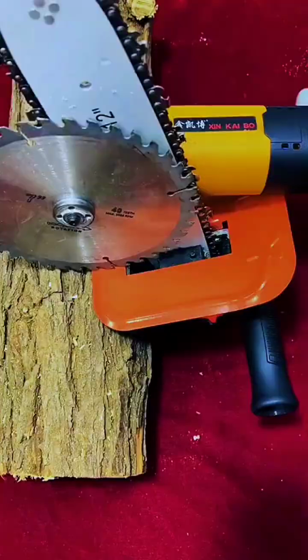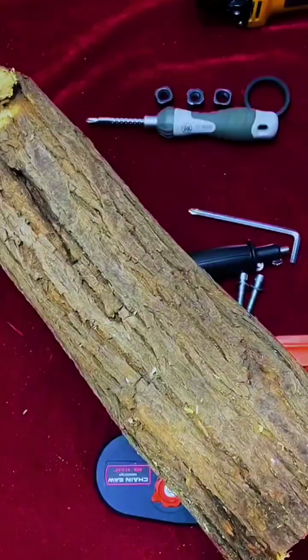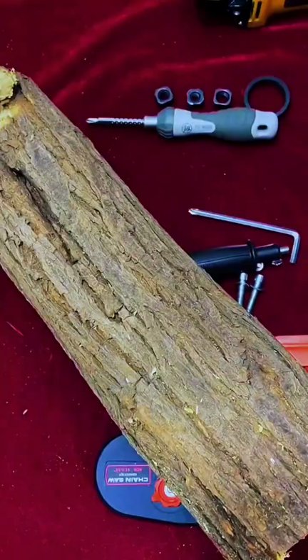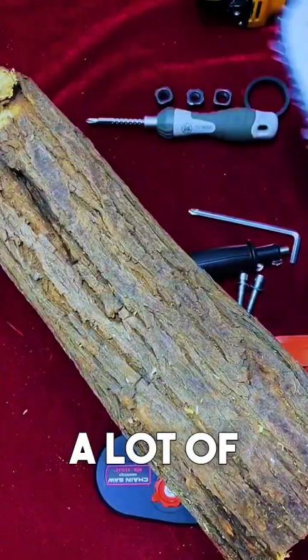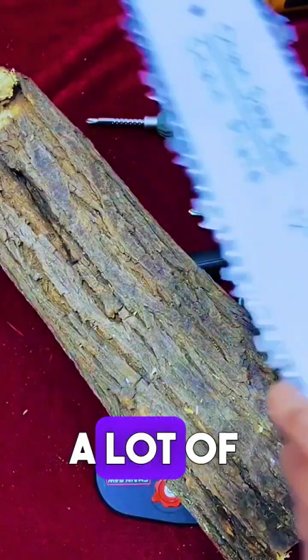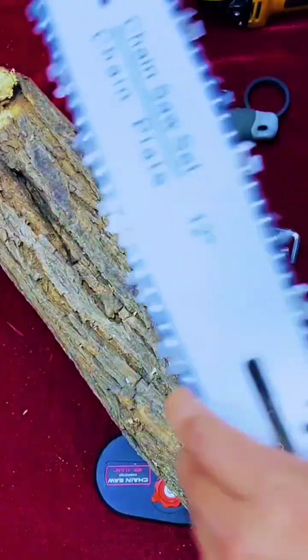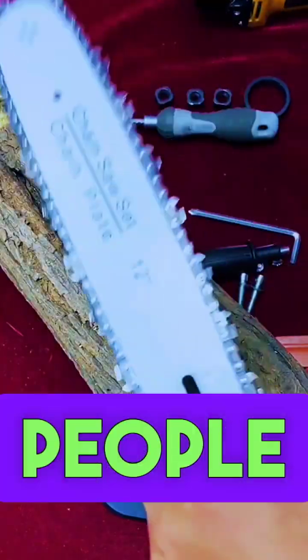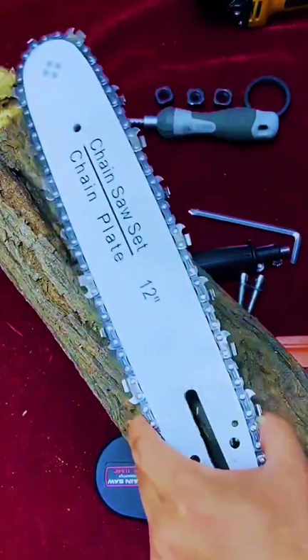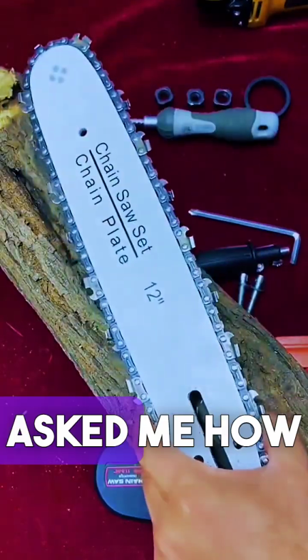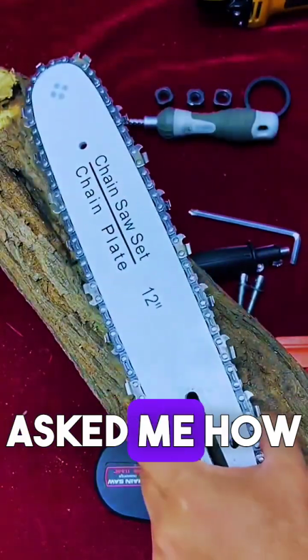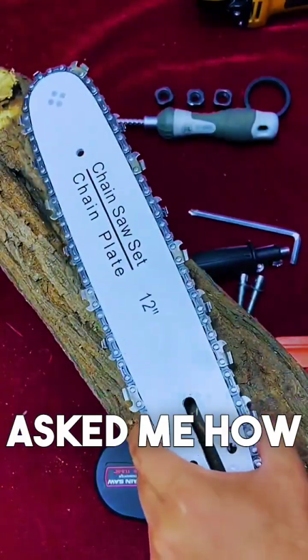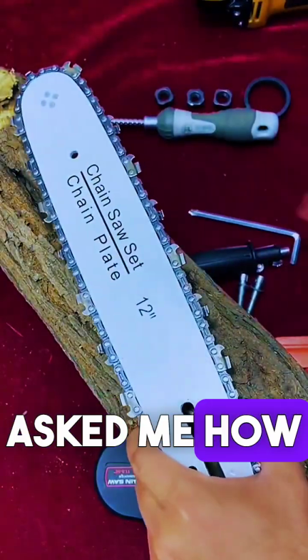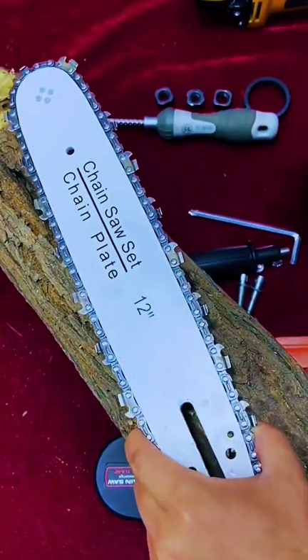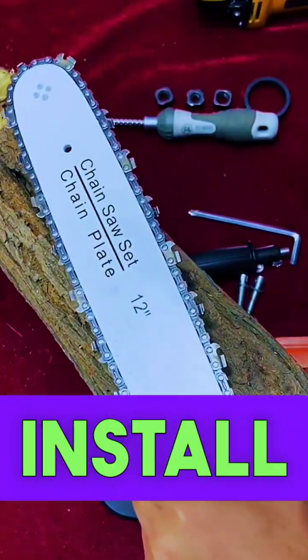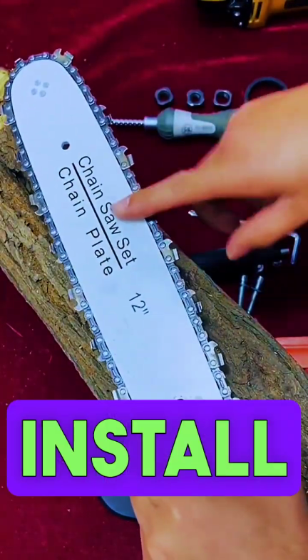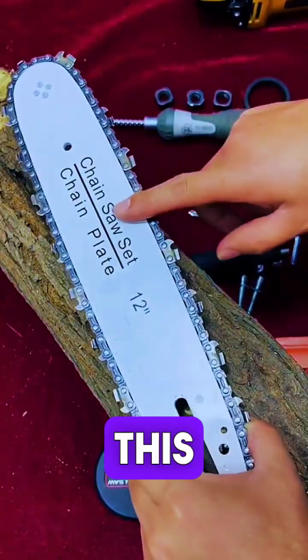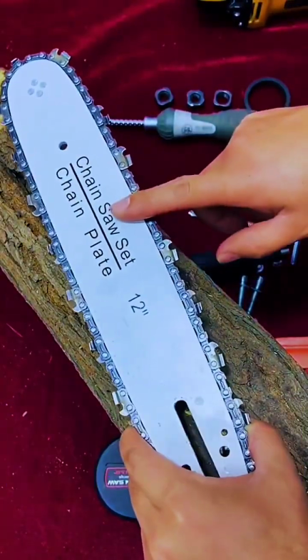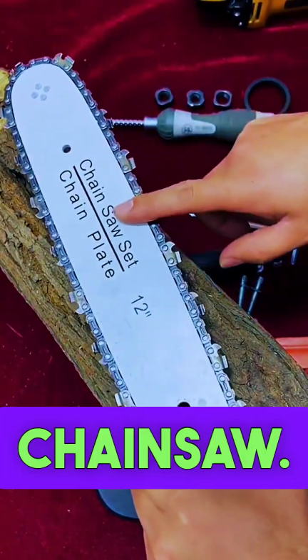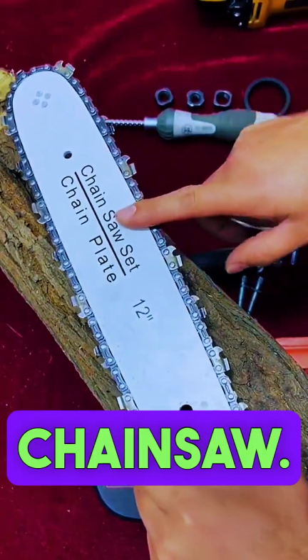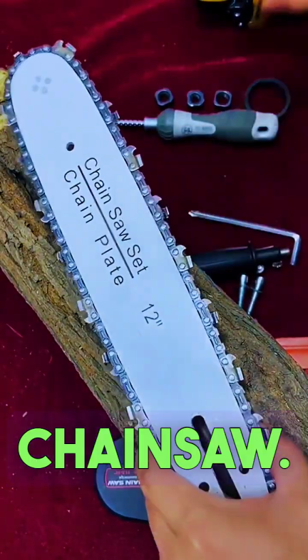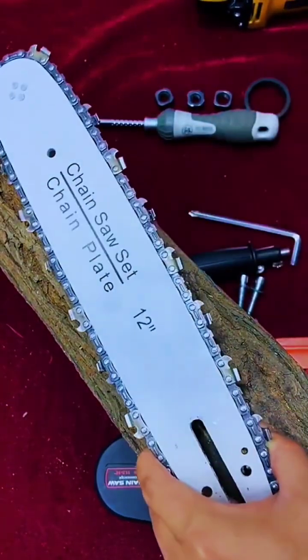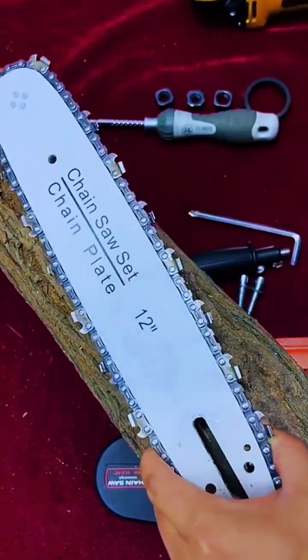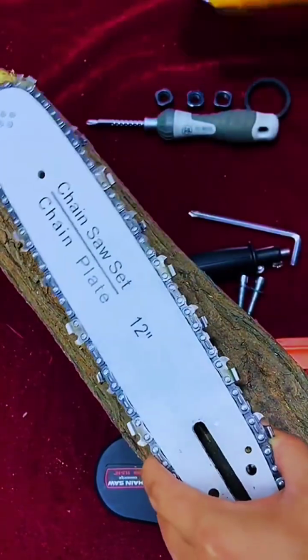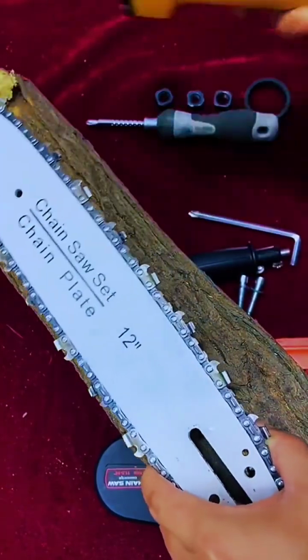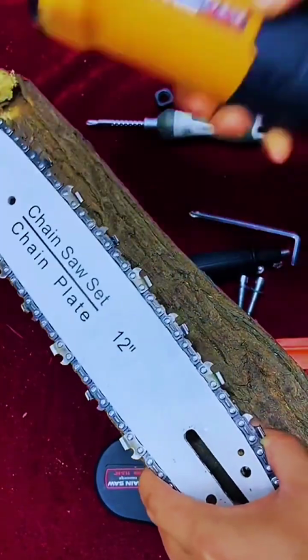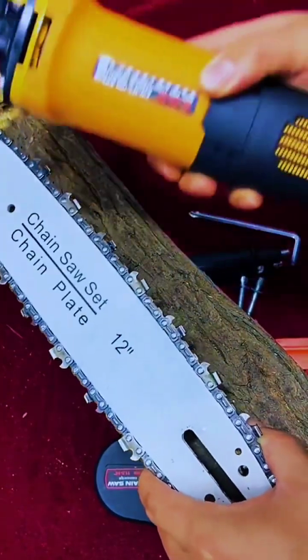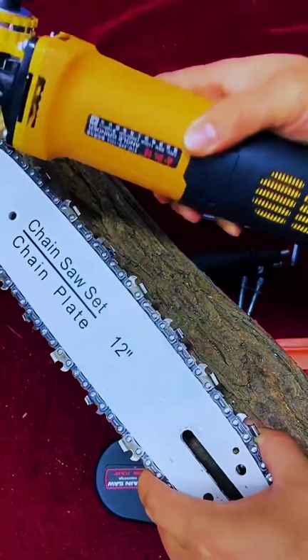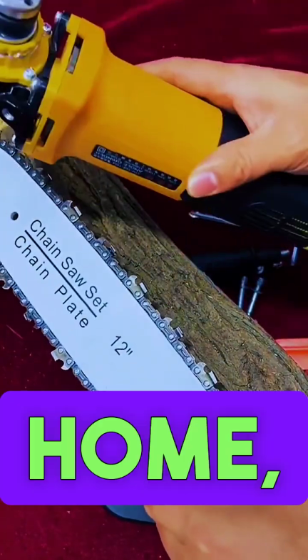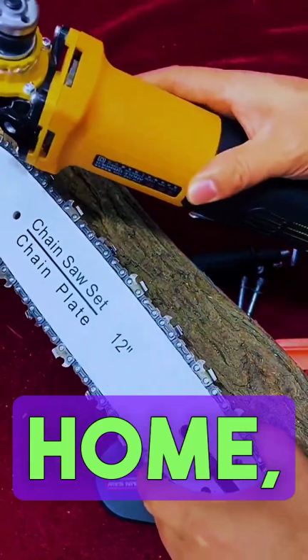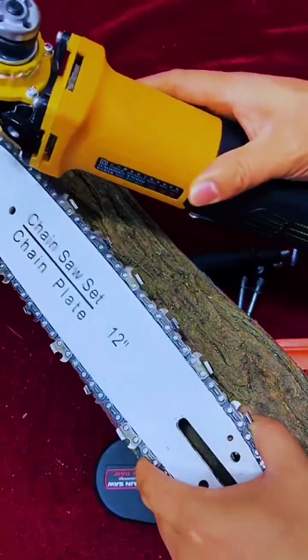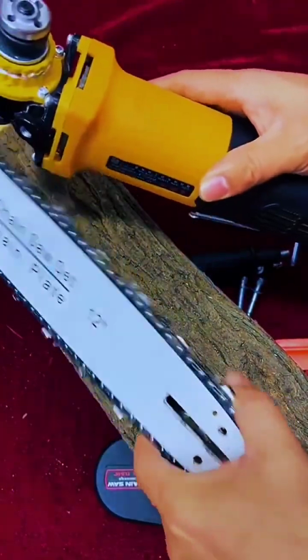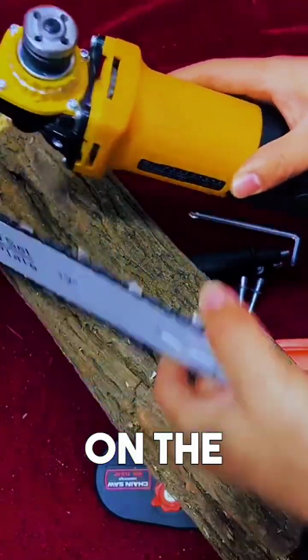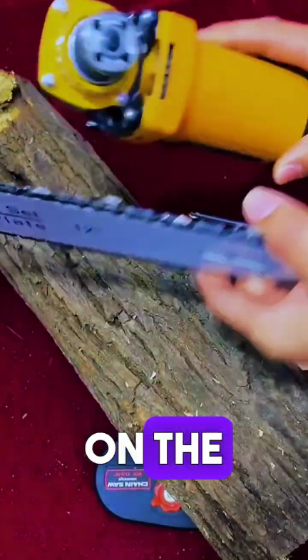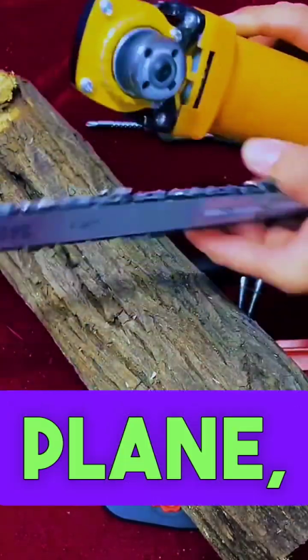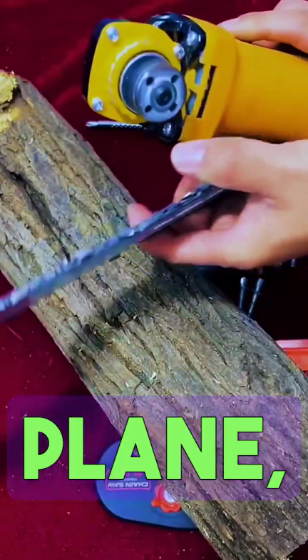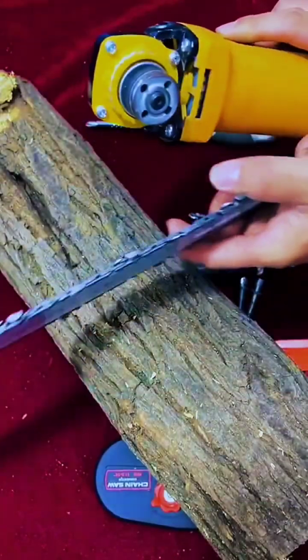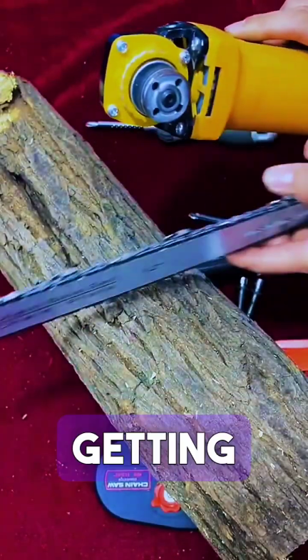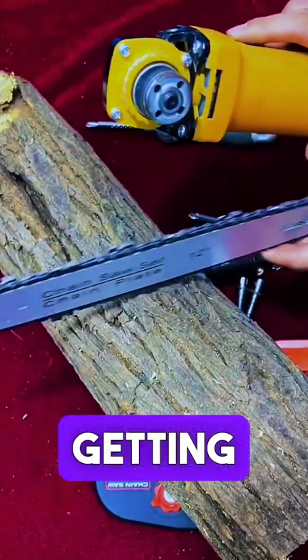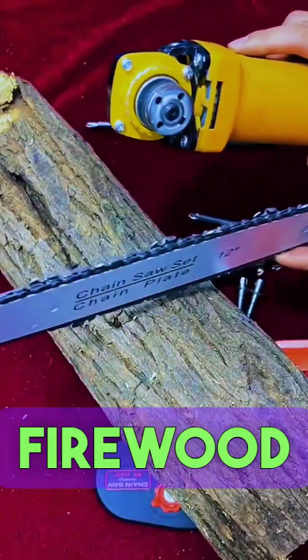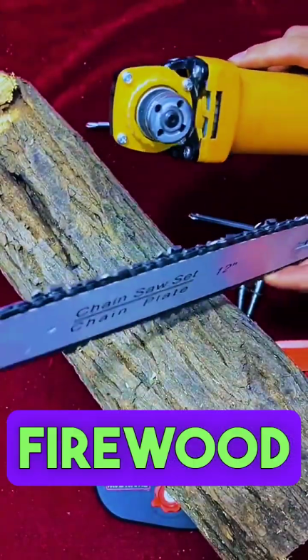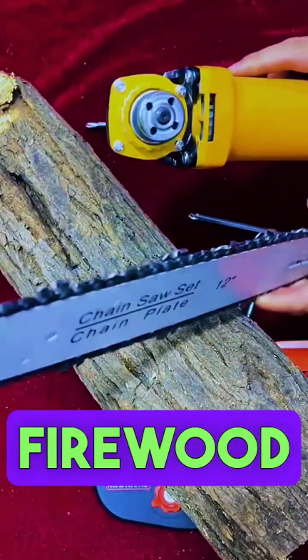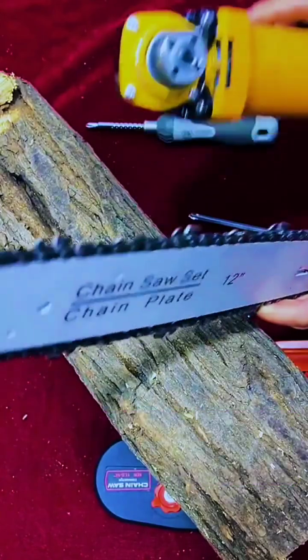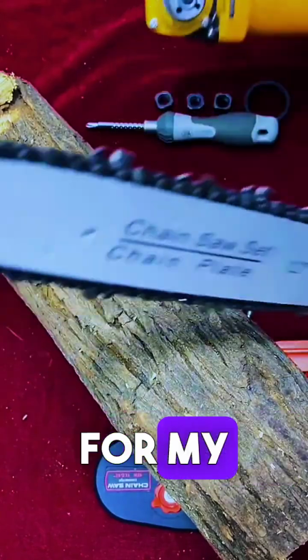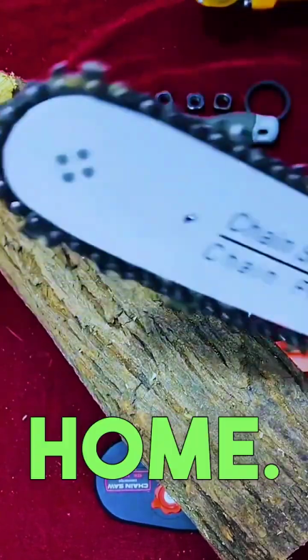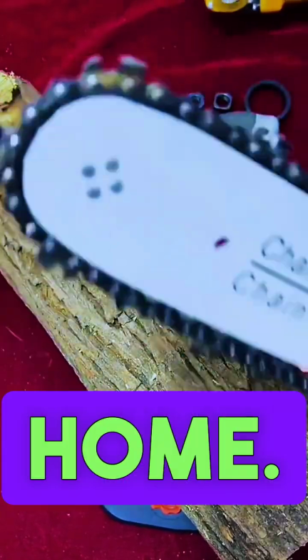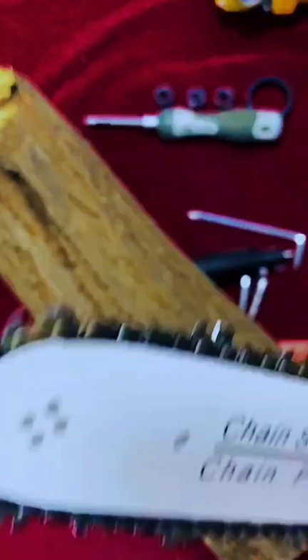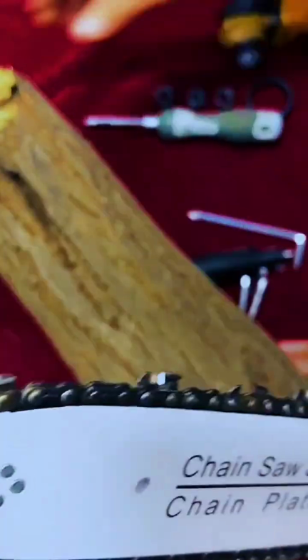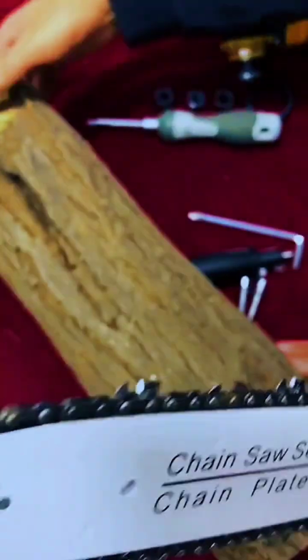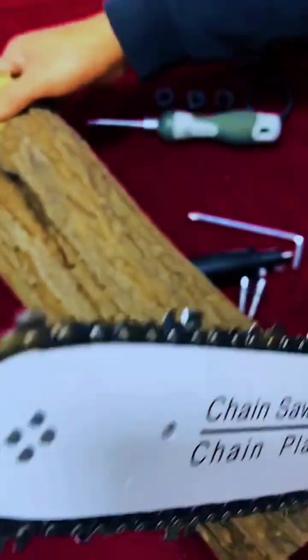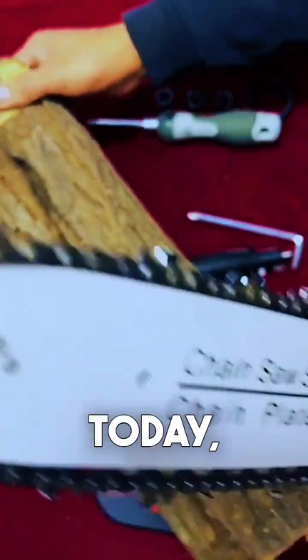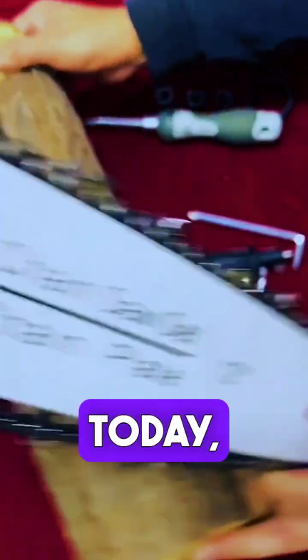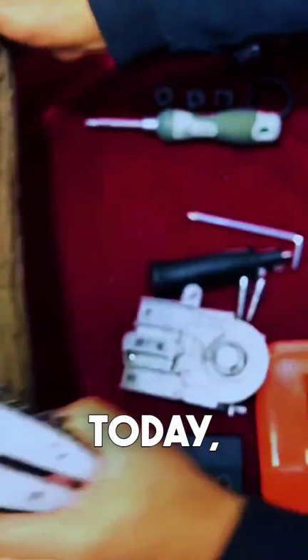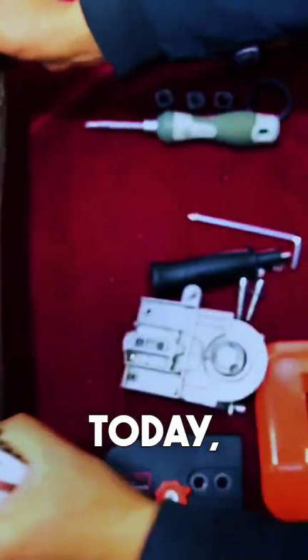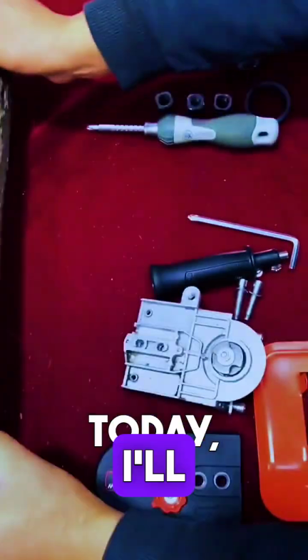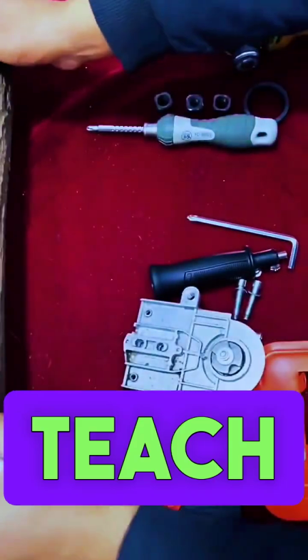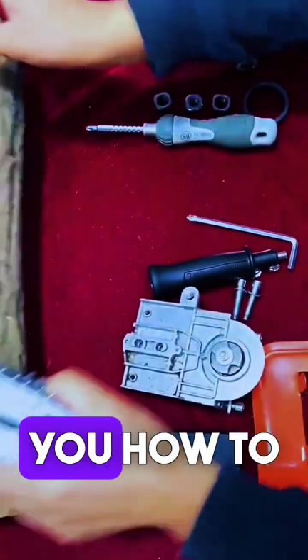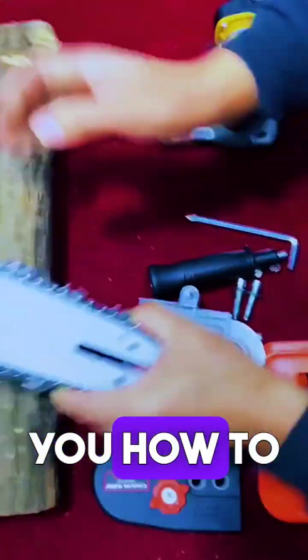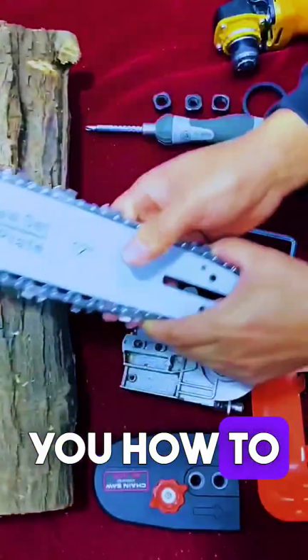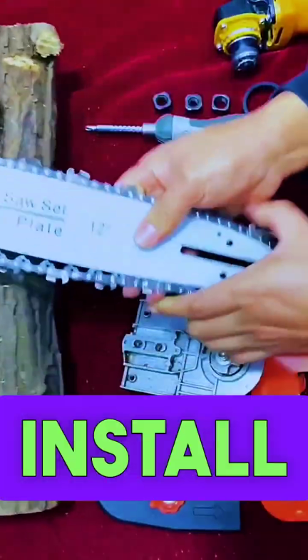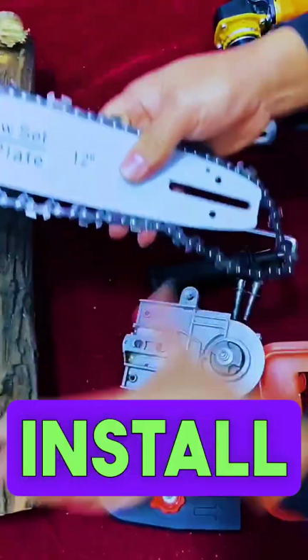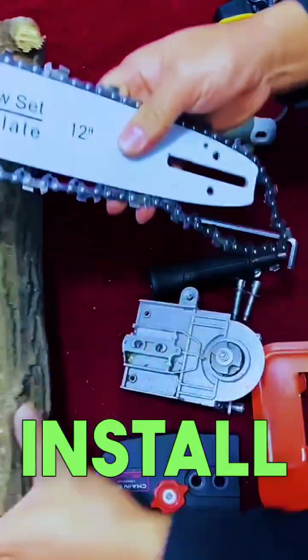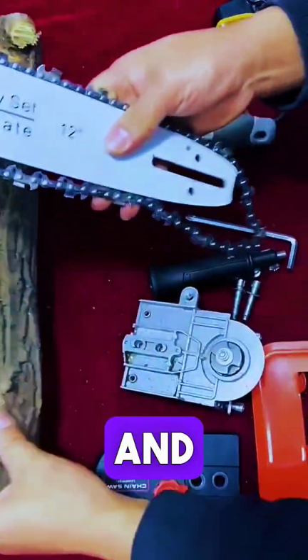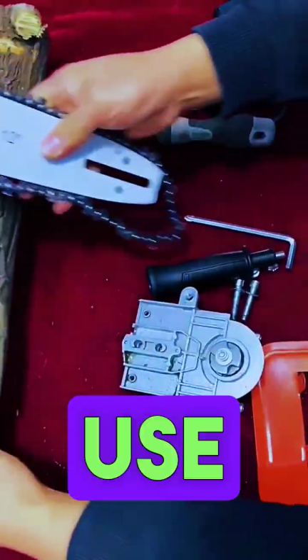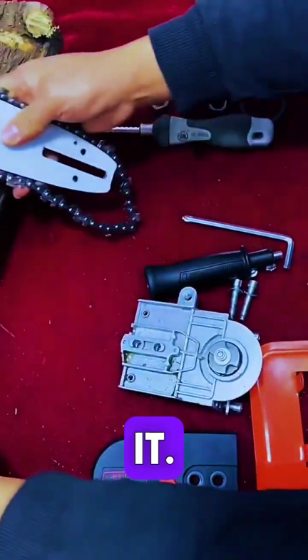A lot of people ask me how to install this chainsaw. I'm at home getting firewood. Today I'll teach you how to install and use it.